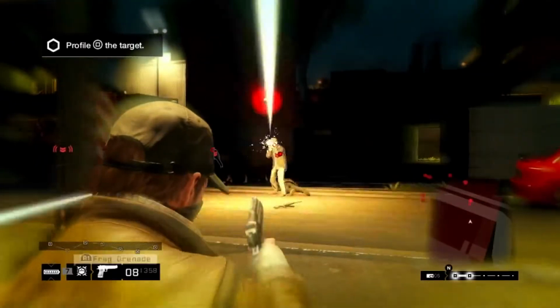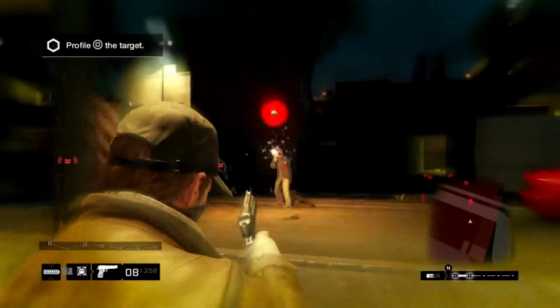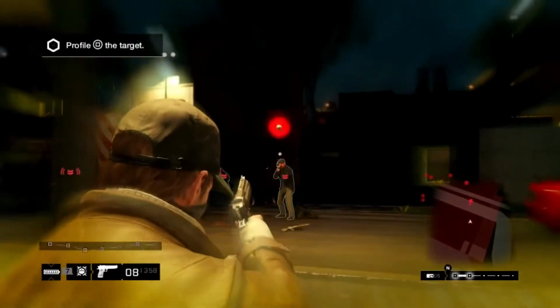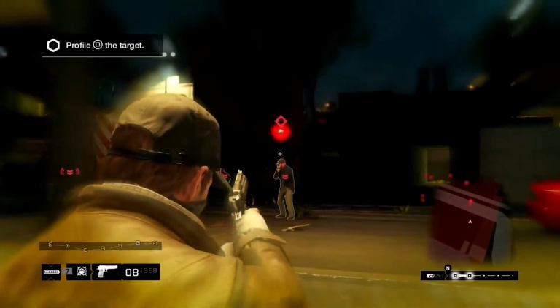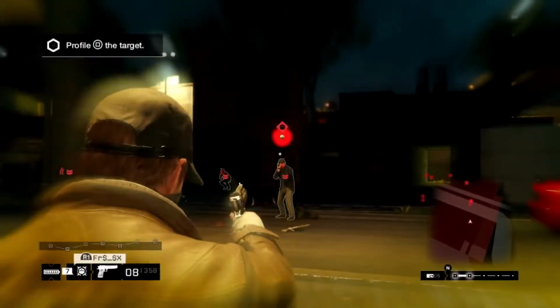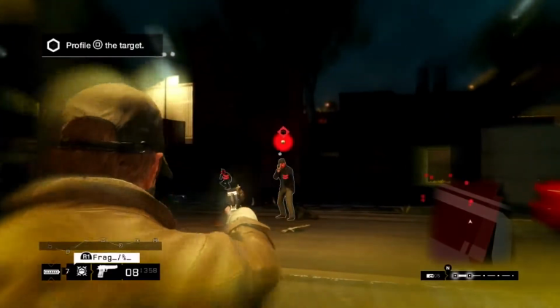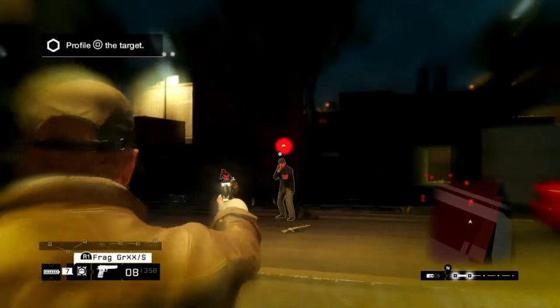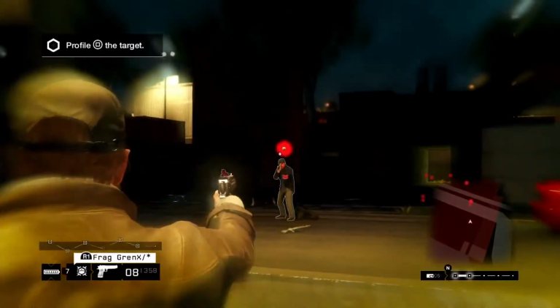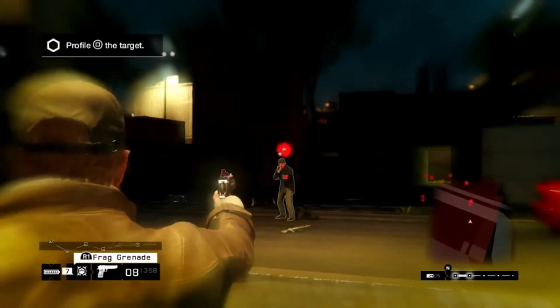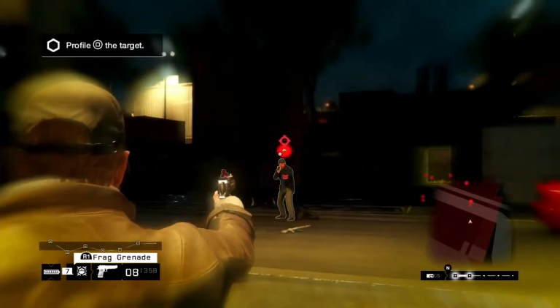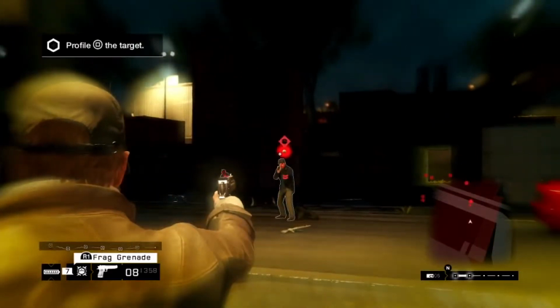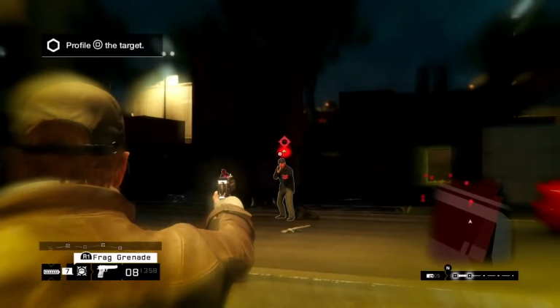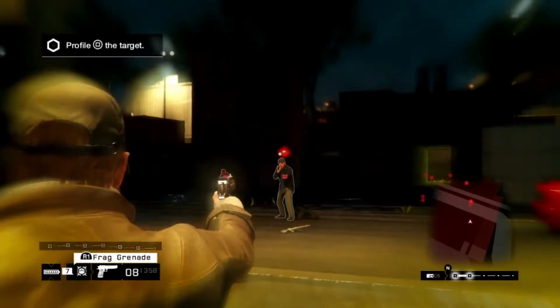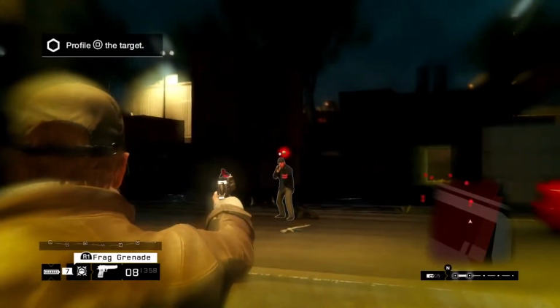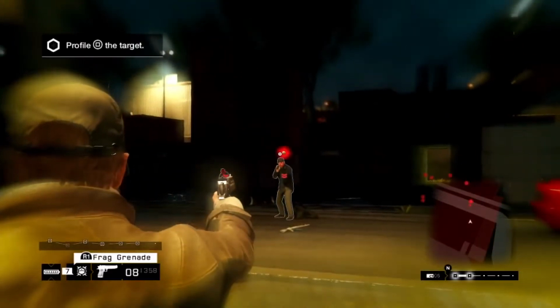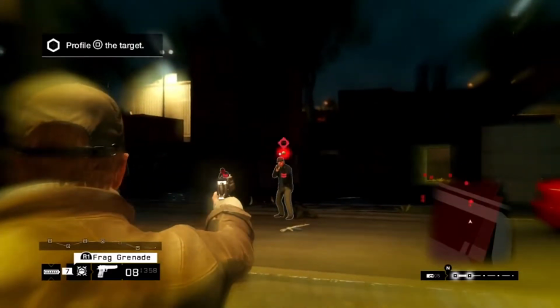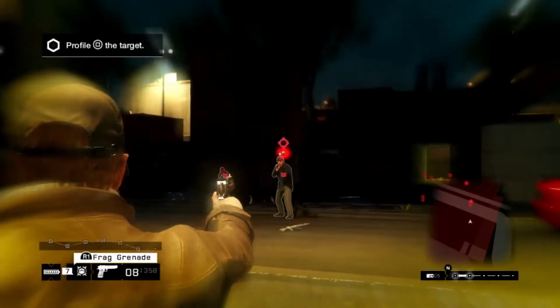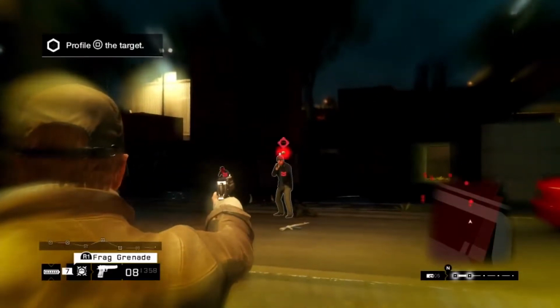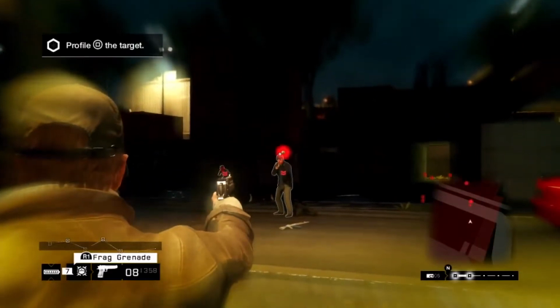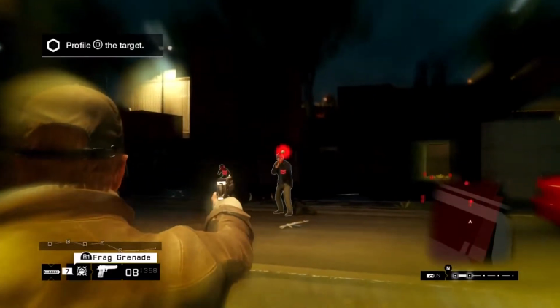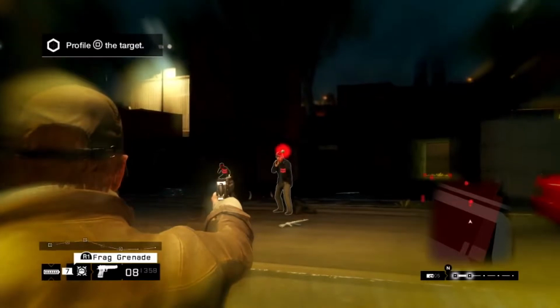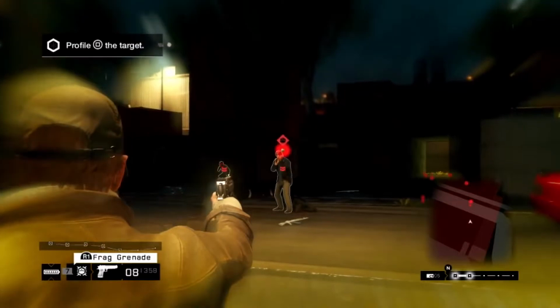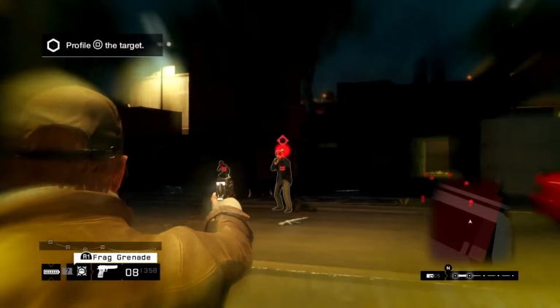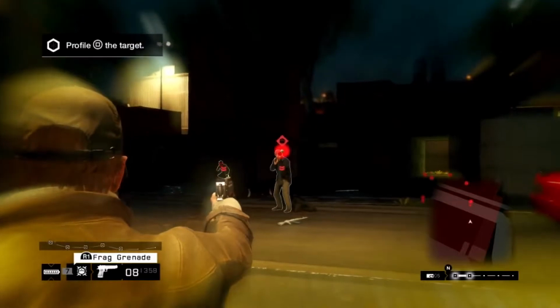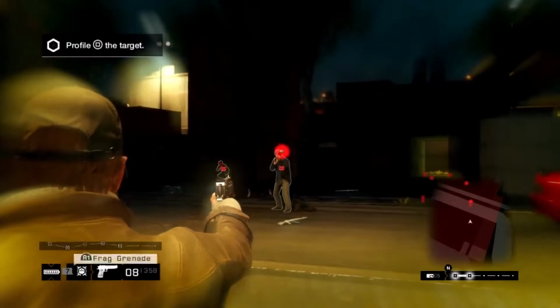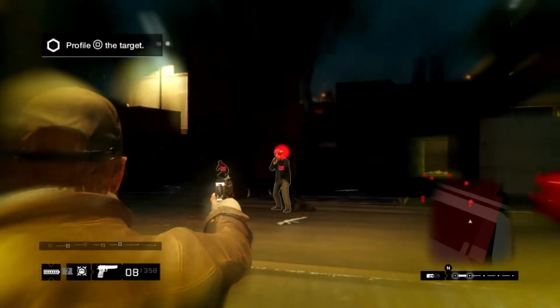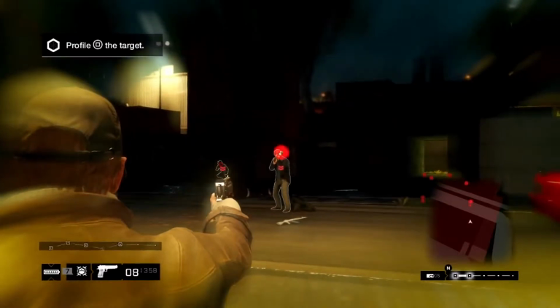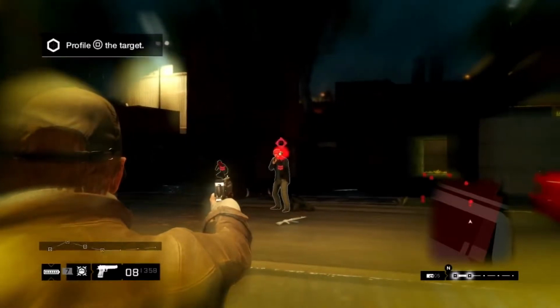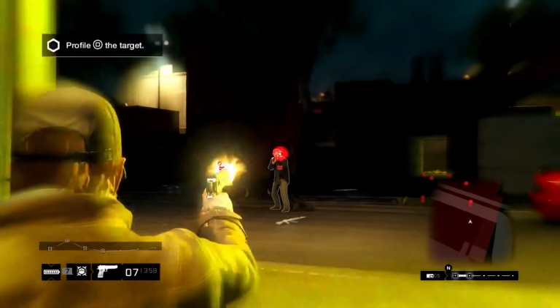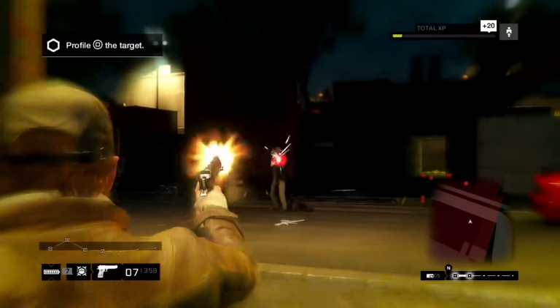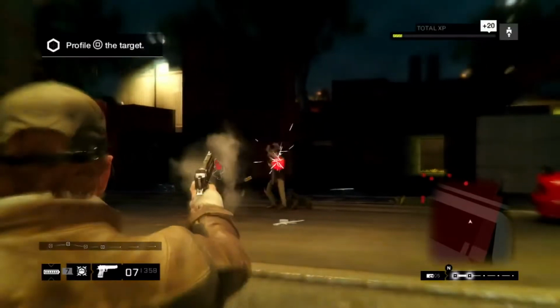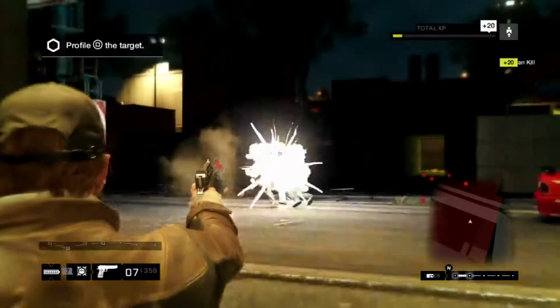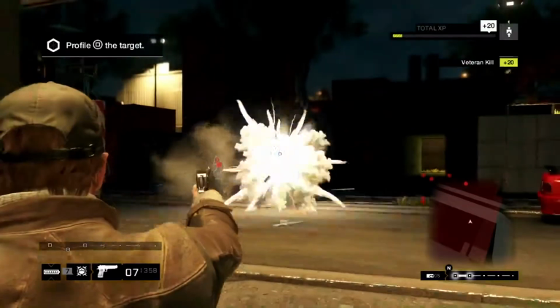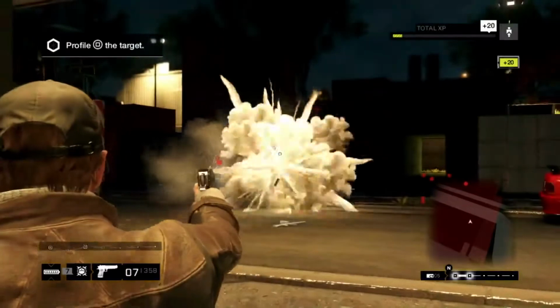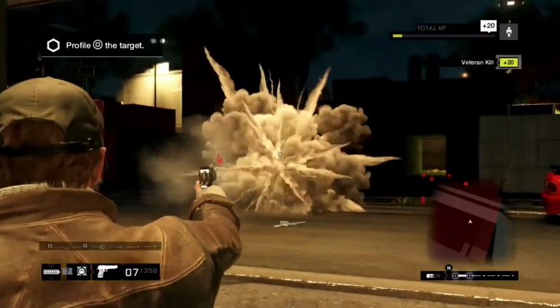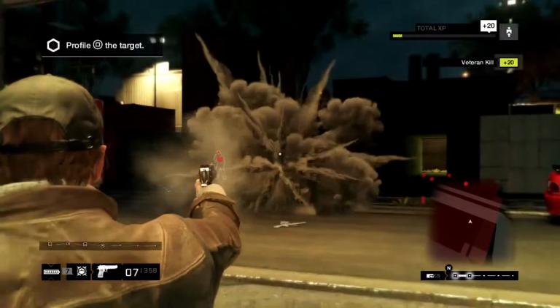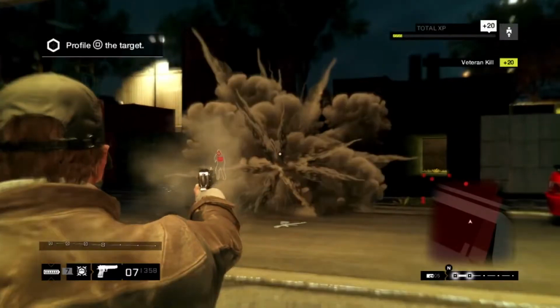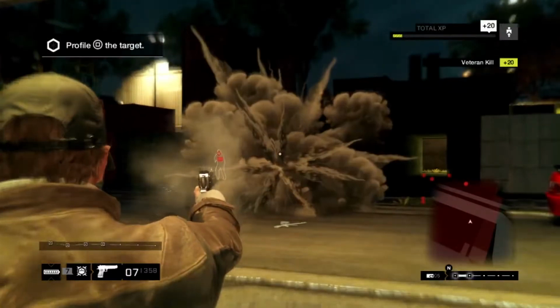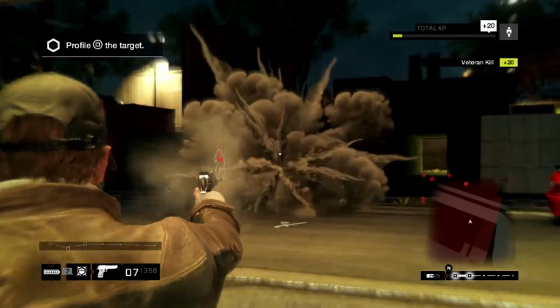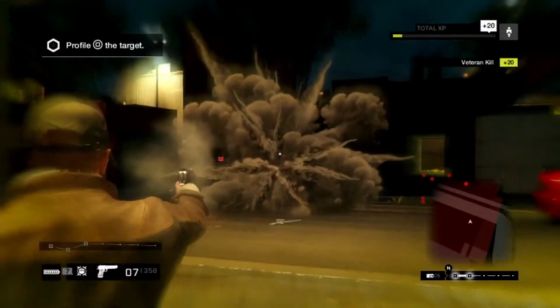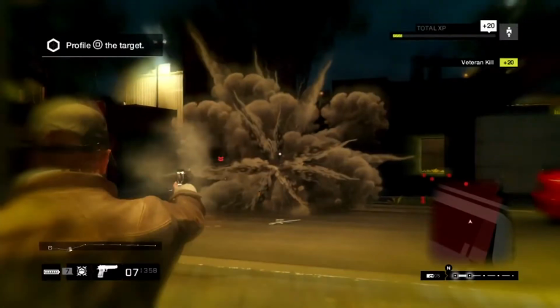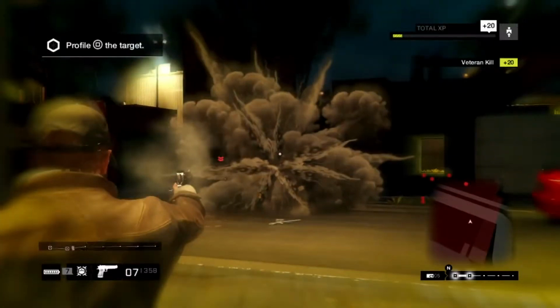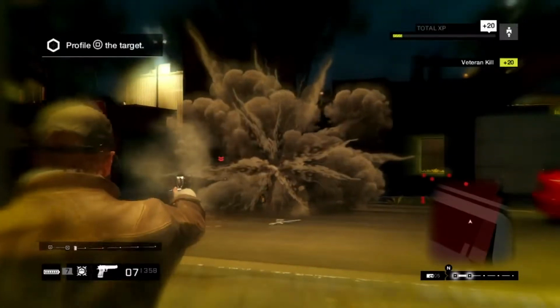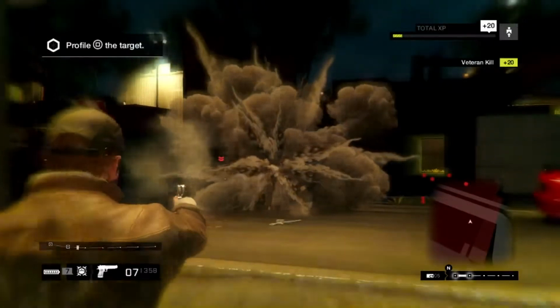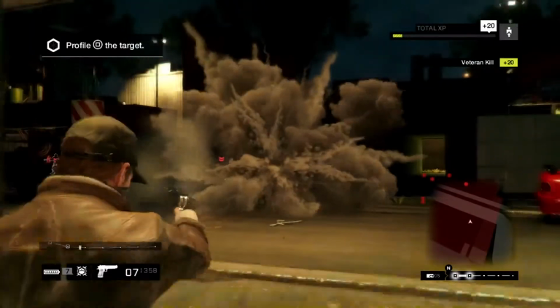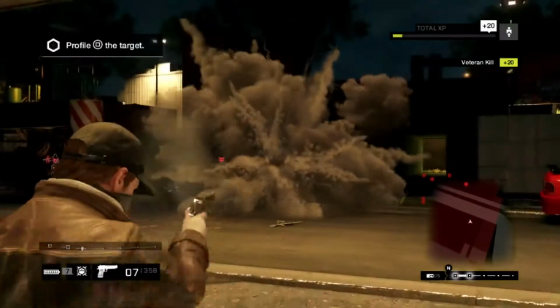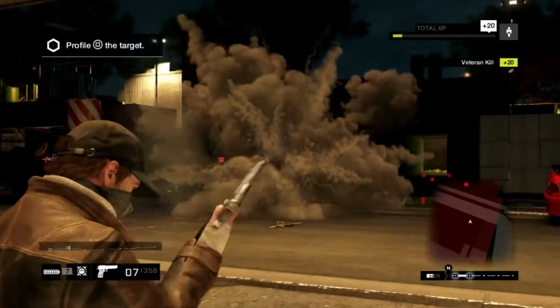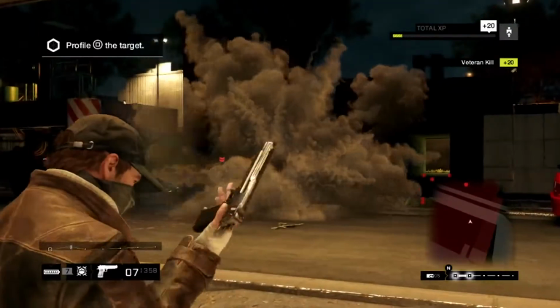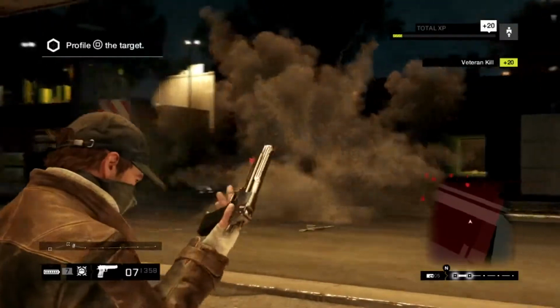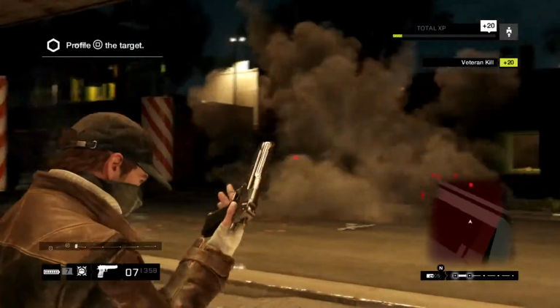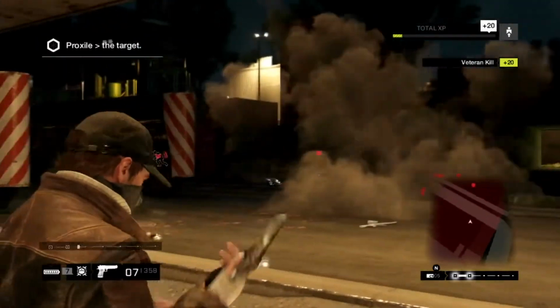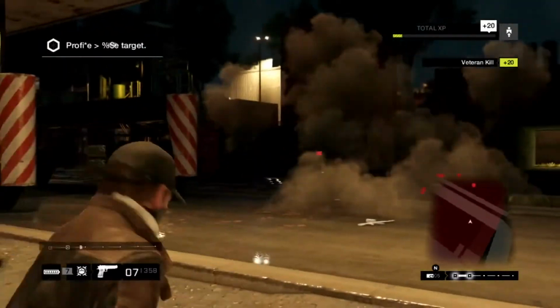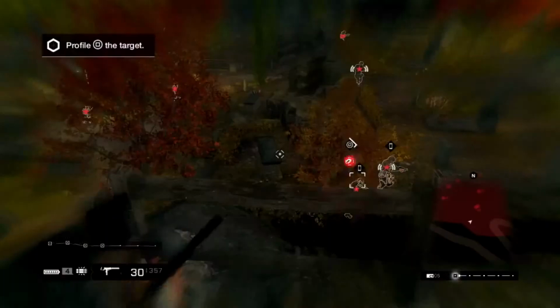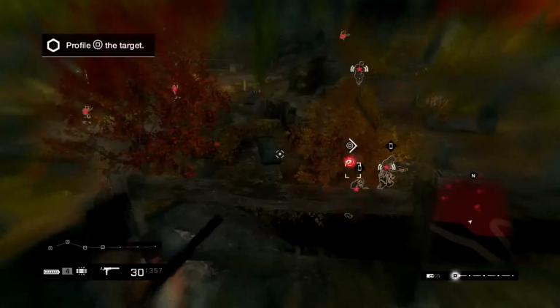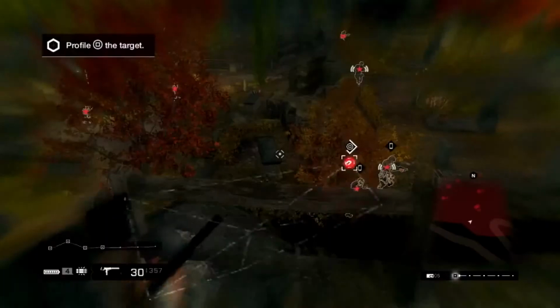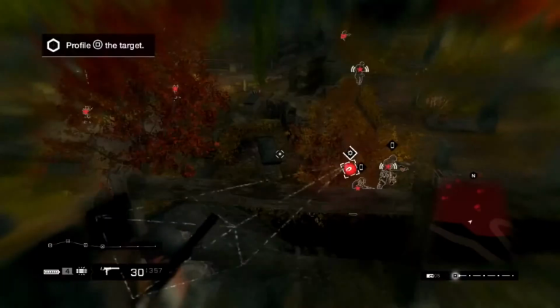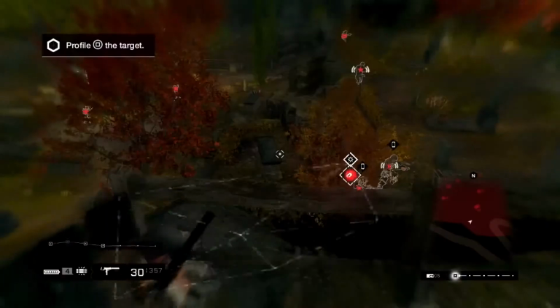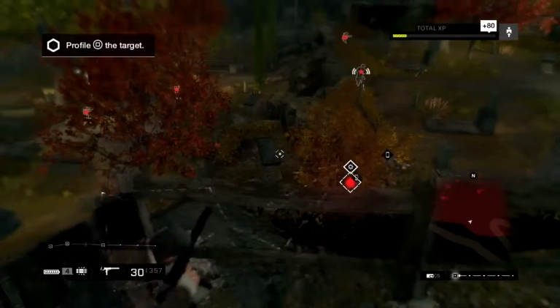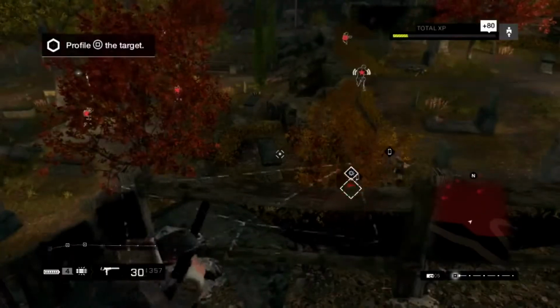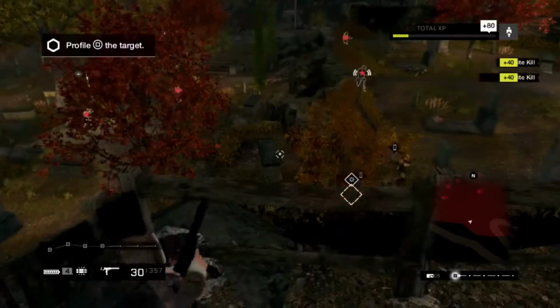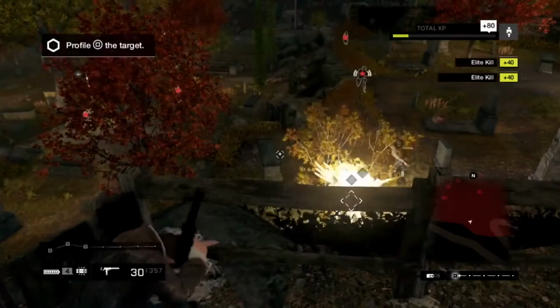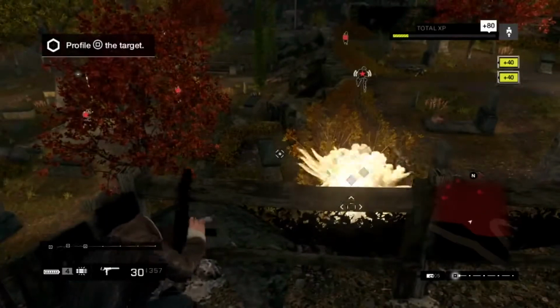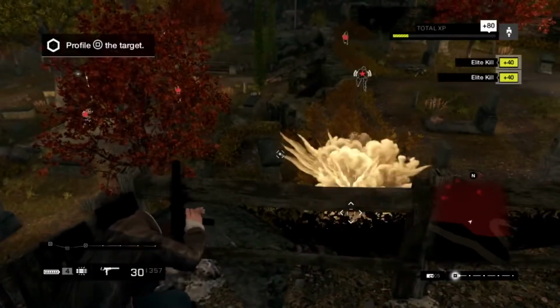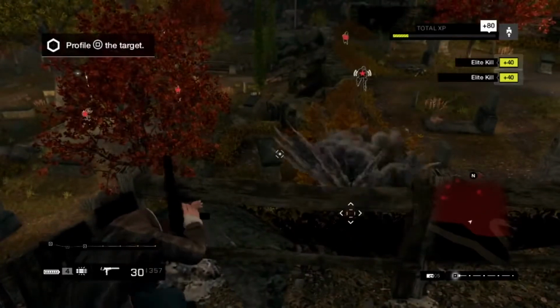To do that, use focus mode. You can either hack or shoot your explosives mid-air, creating a bigger and more deadly airburst explosion.